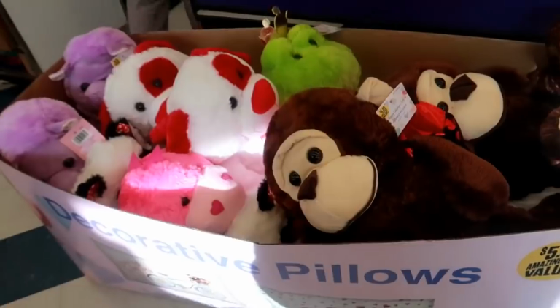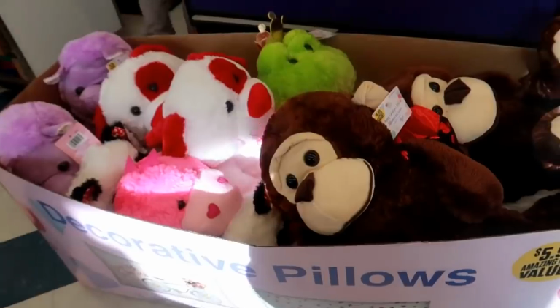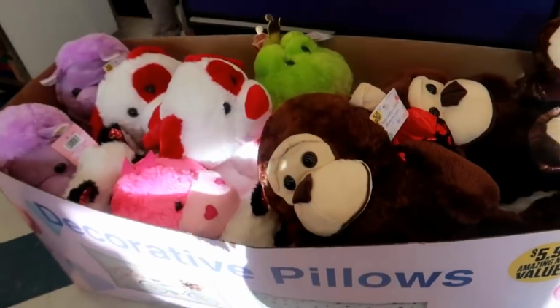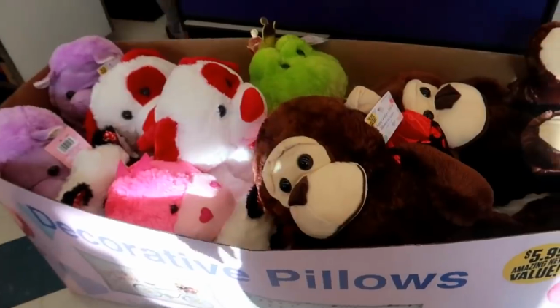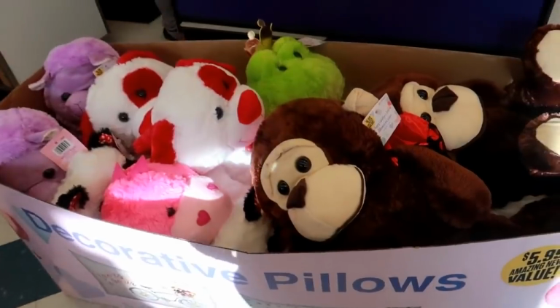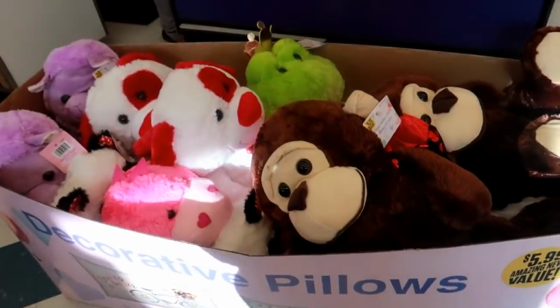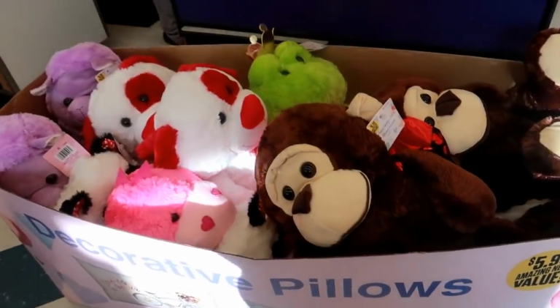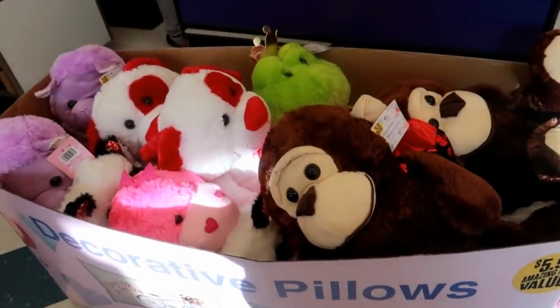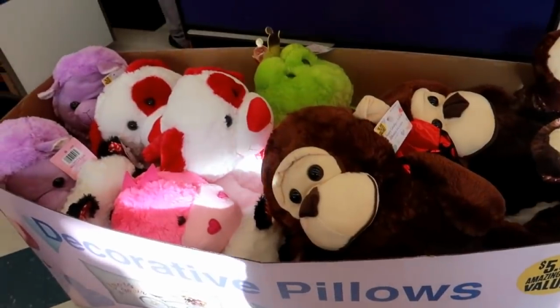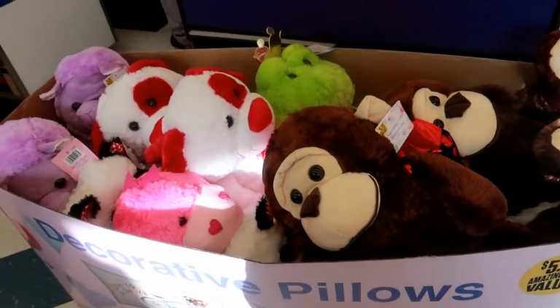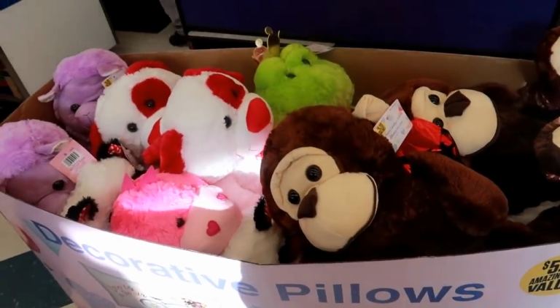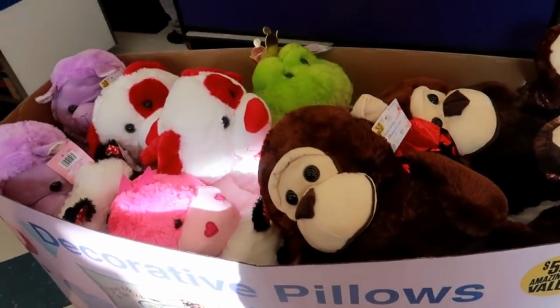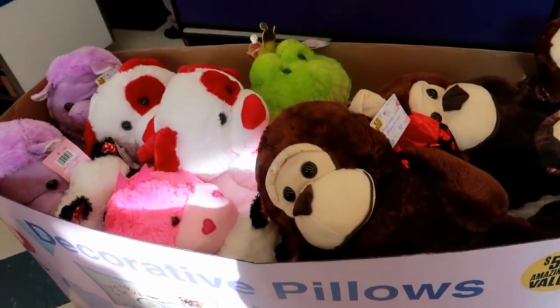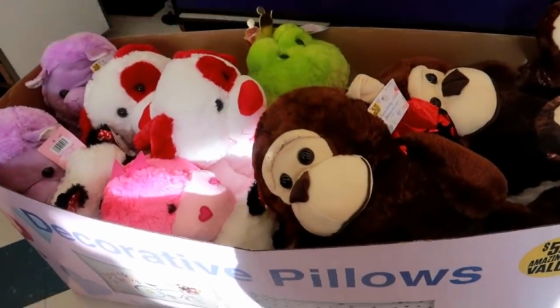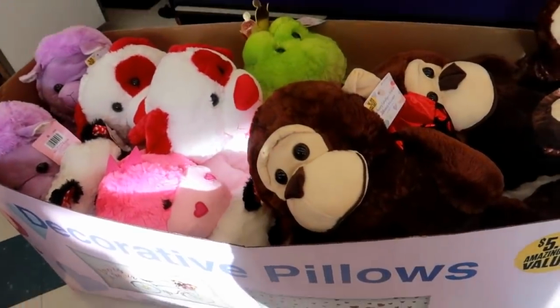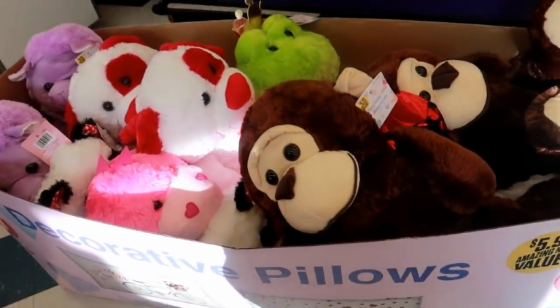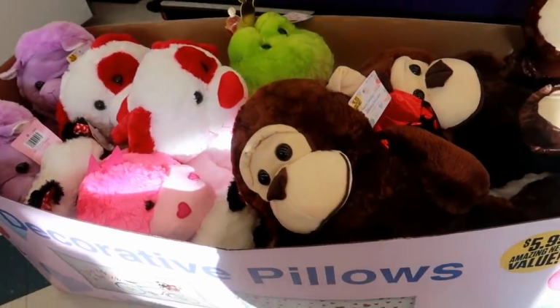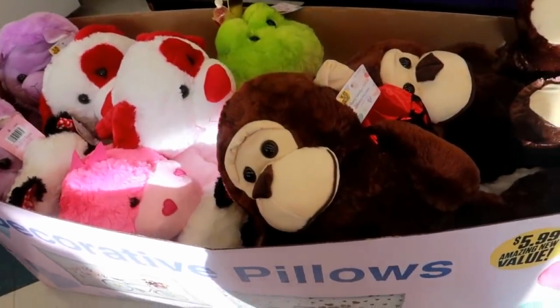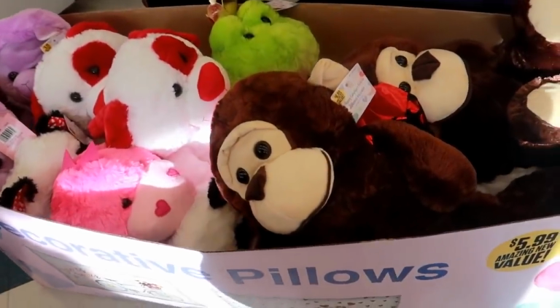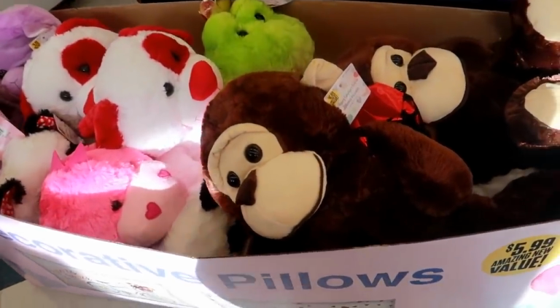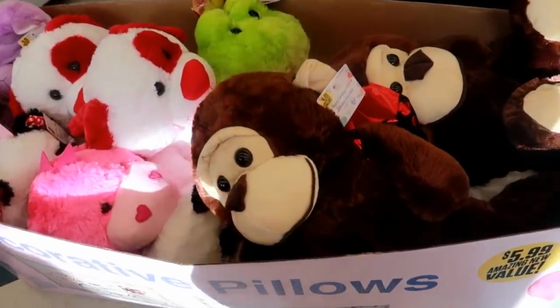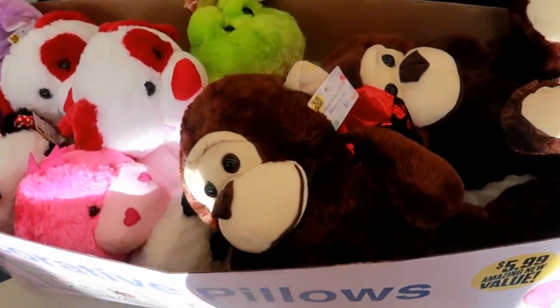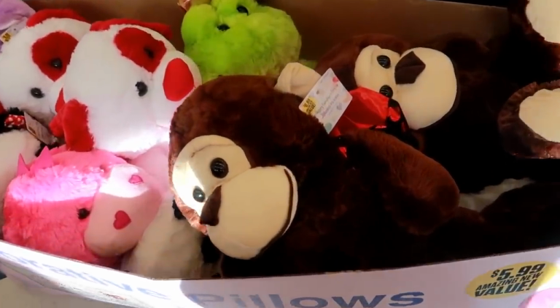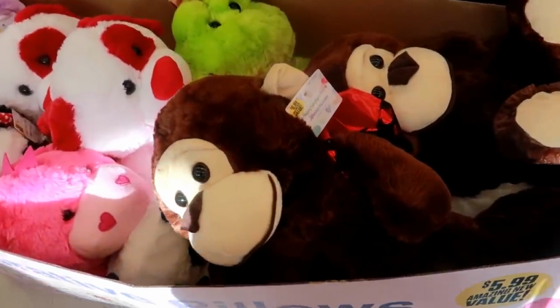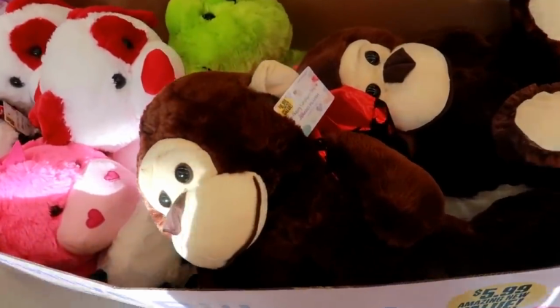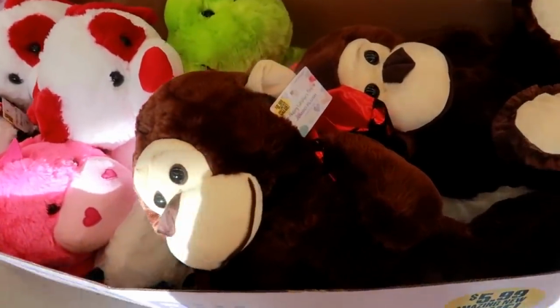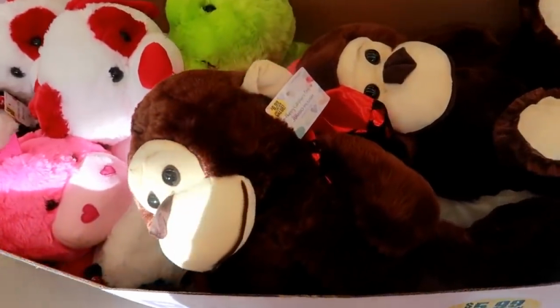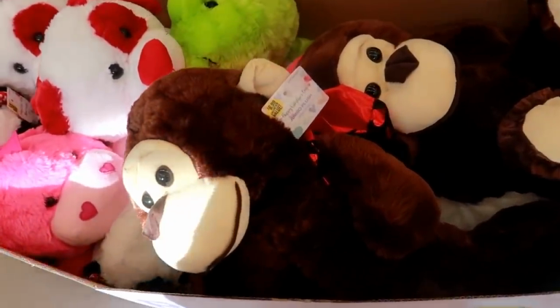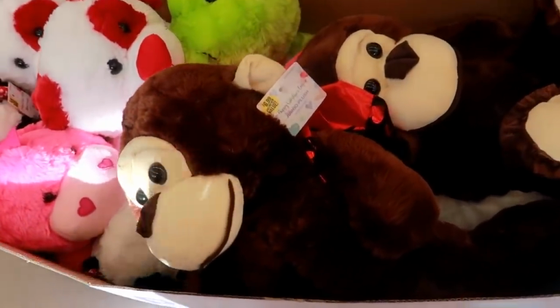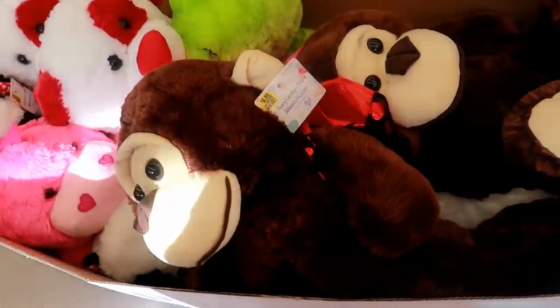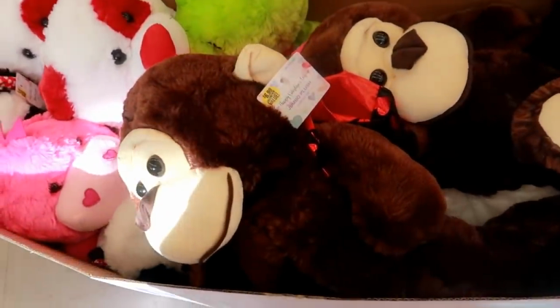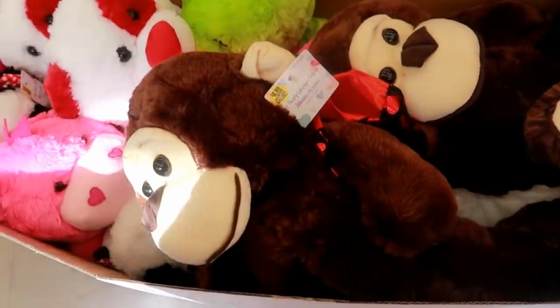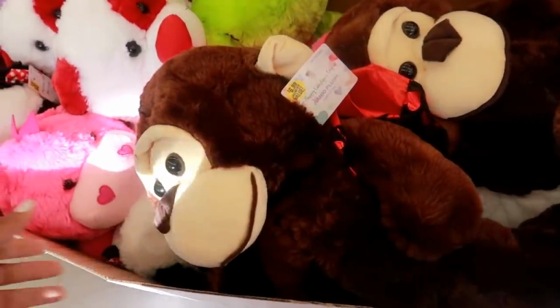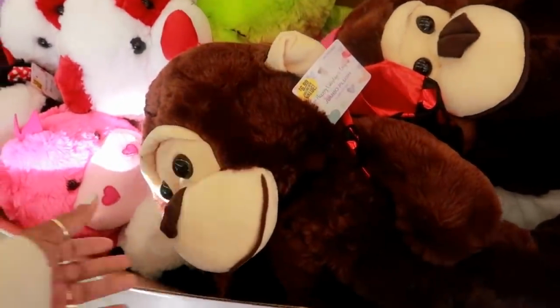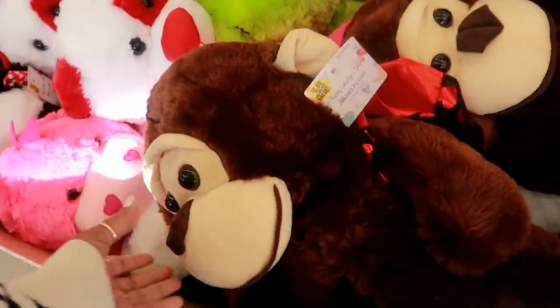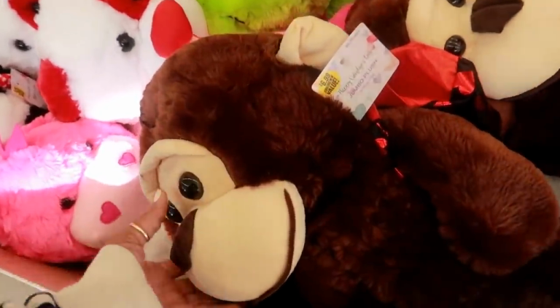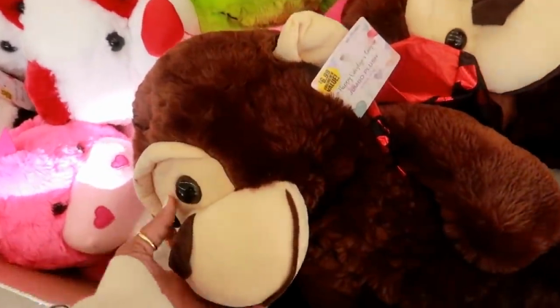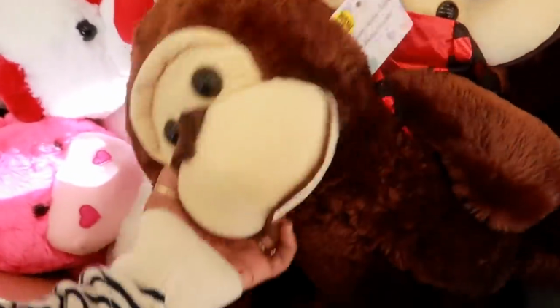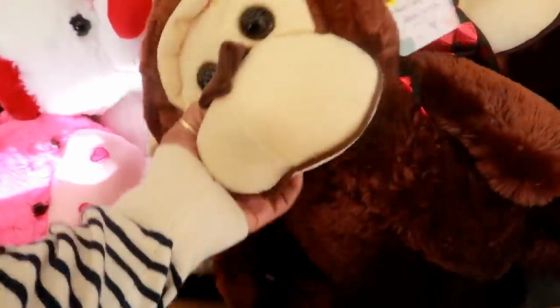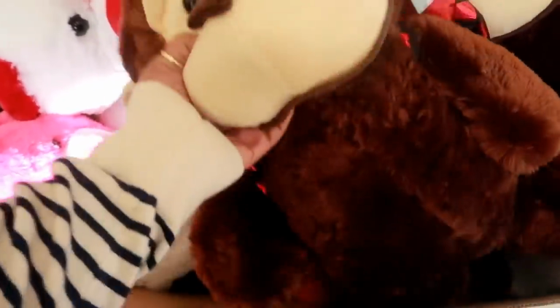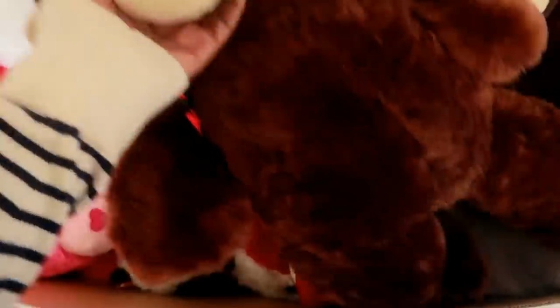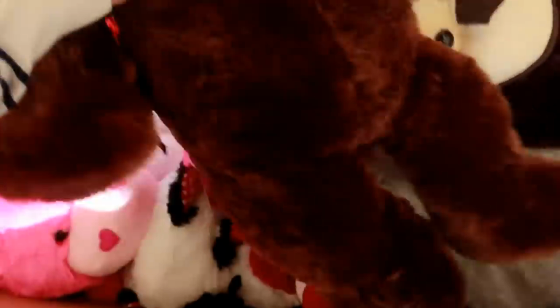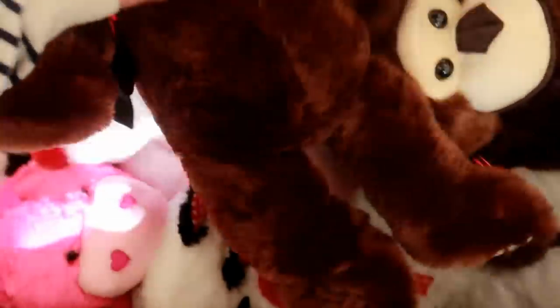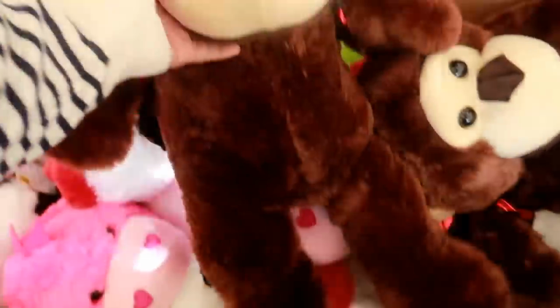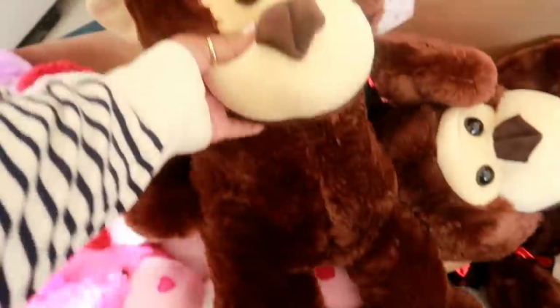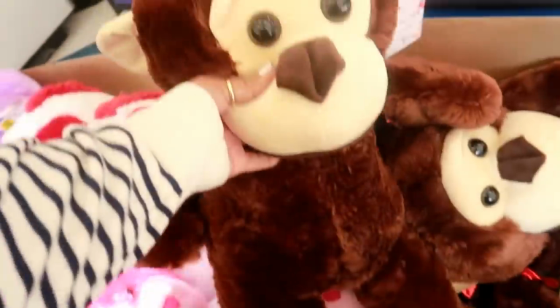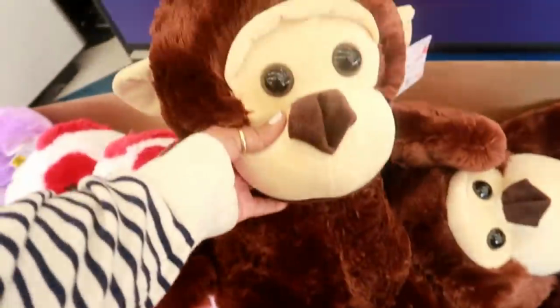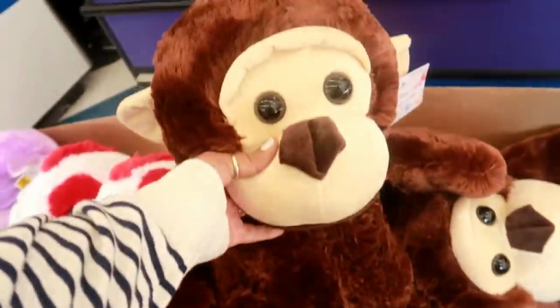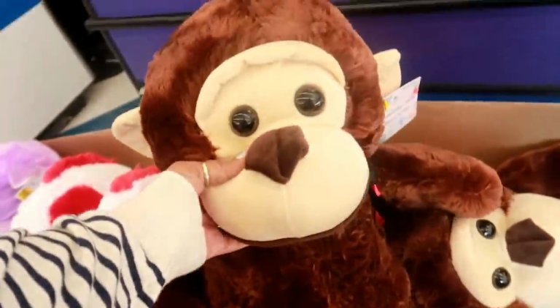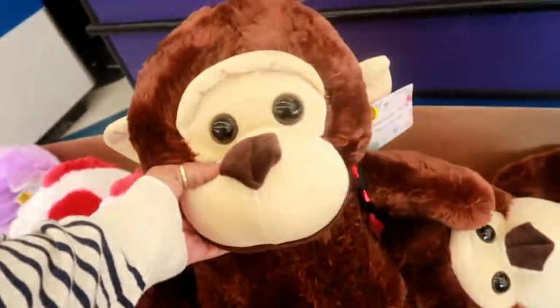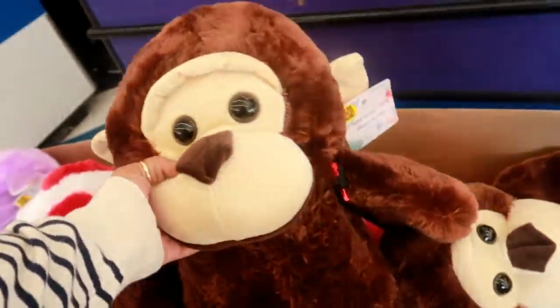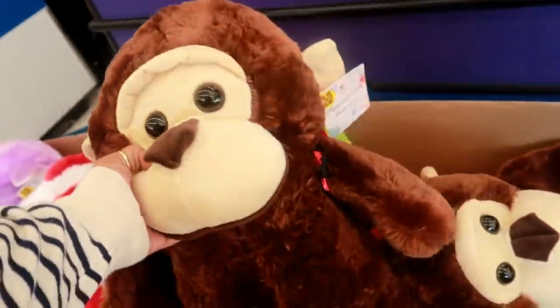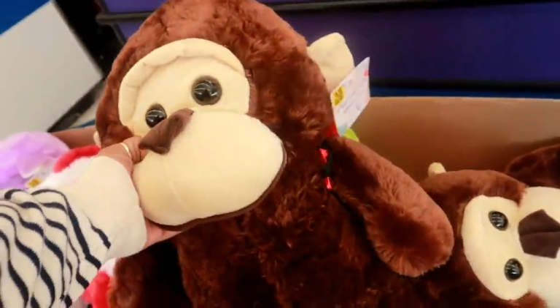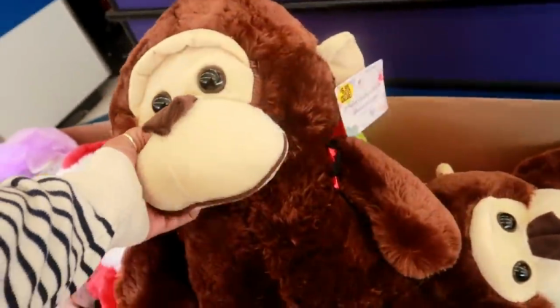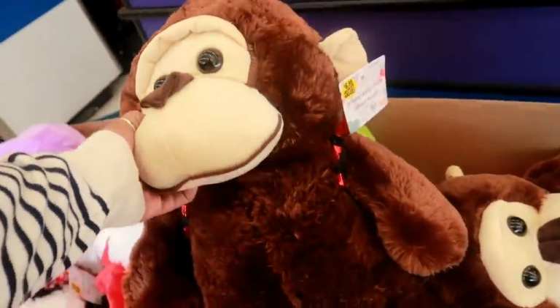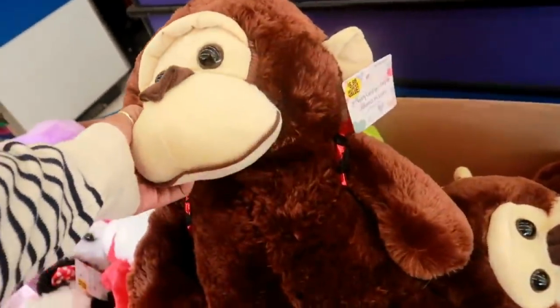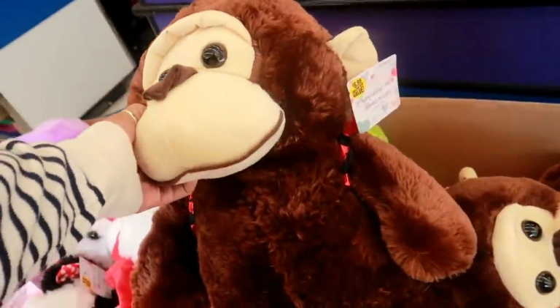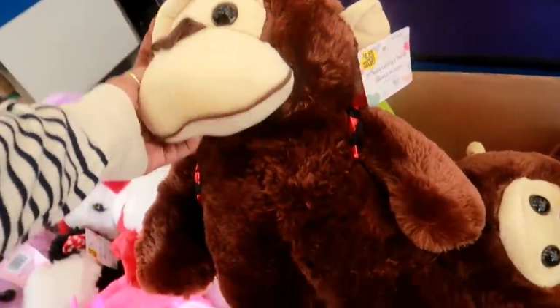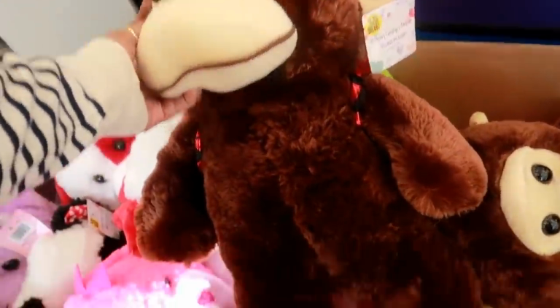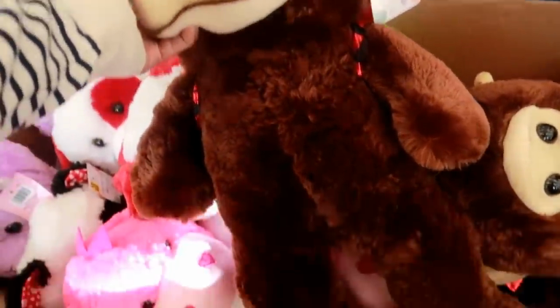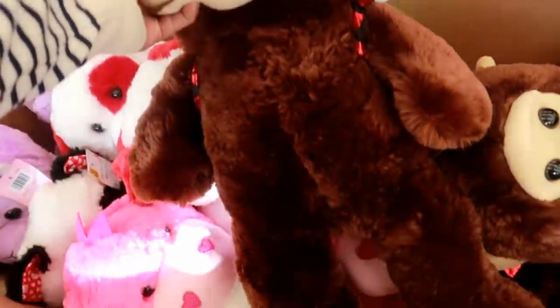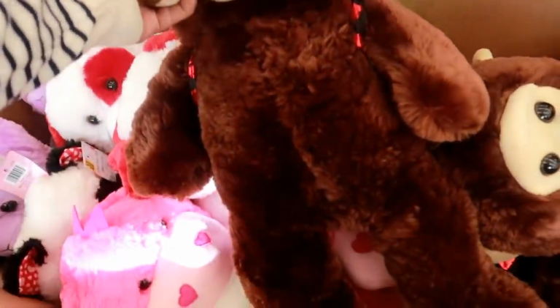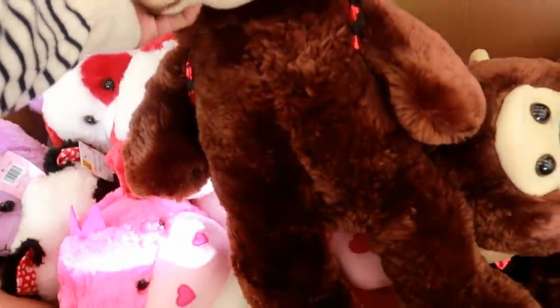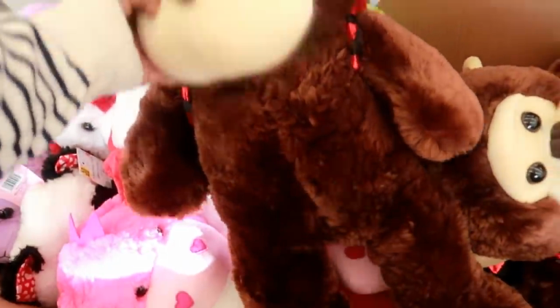Hey my pretties, welcome back. I'm inside of the 99 cent store and these characters are what I saw when I walked in.